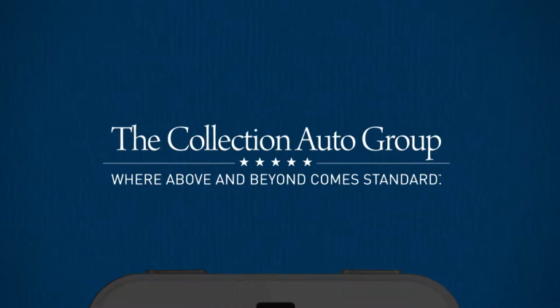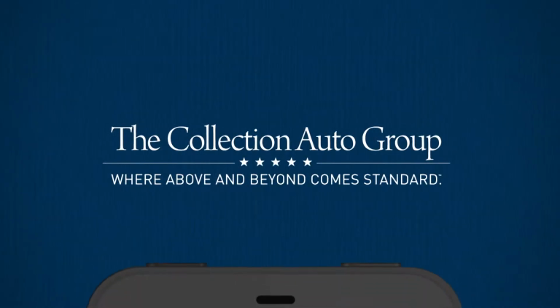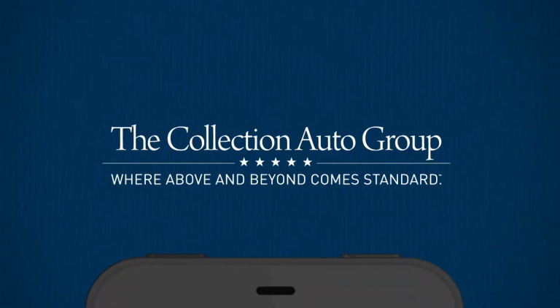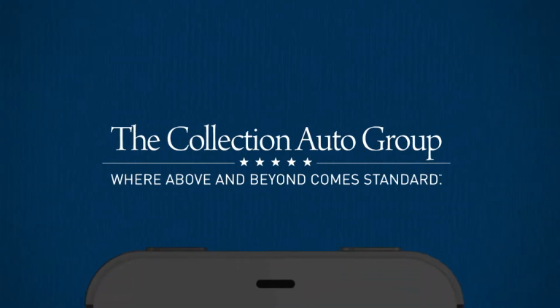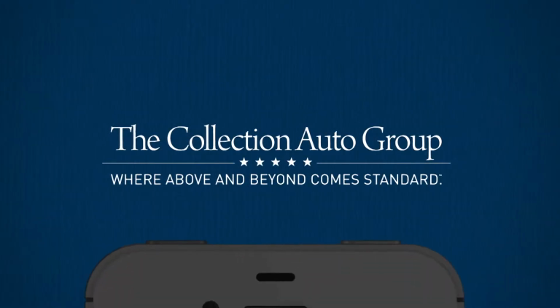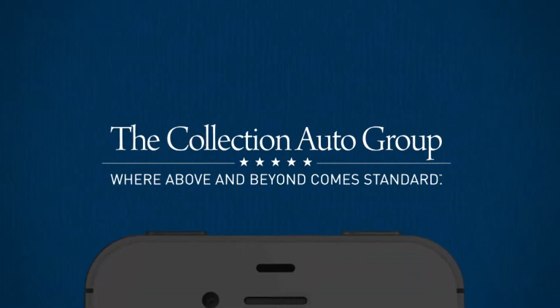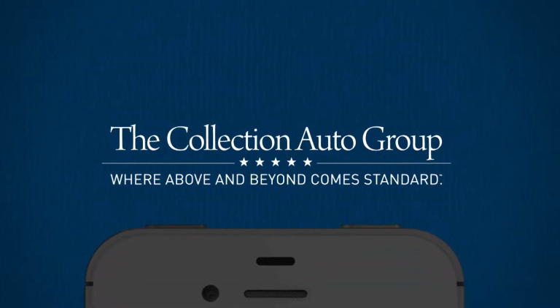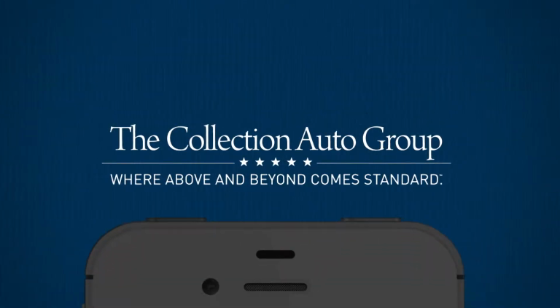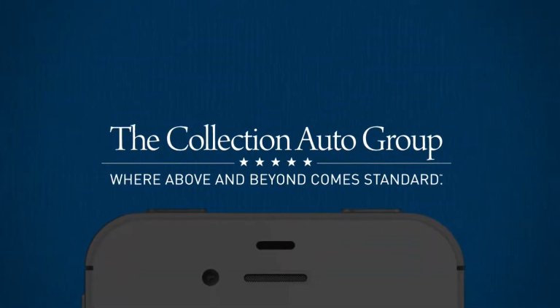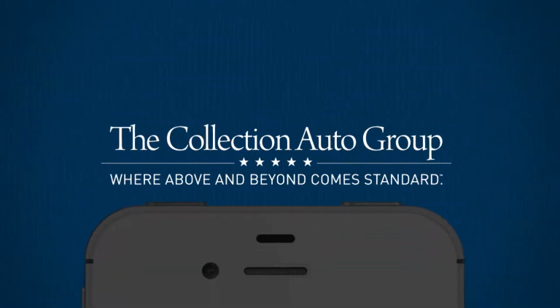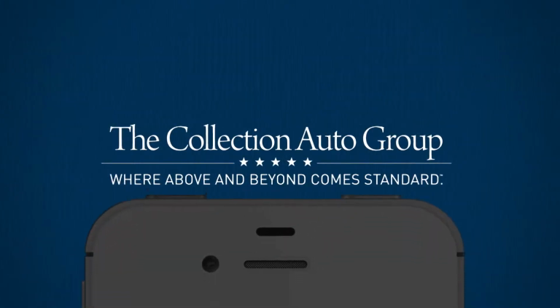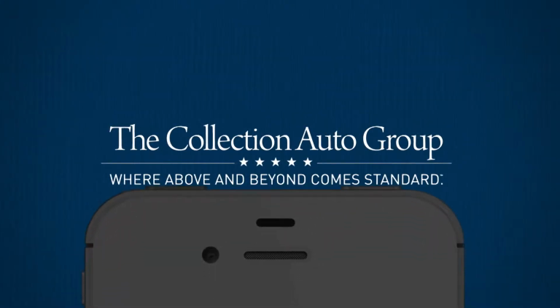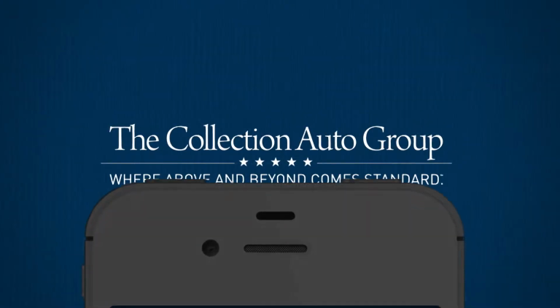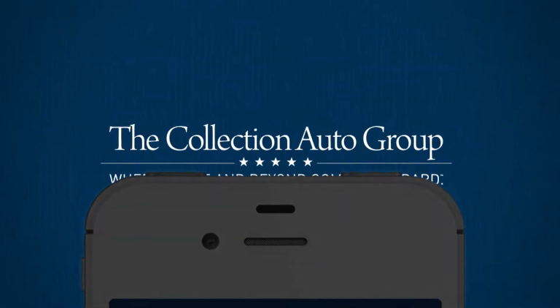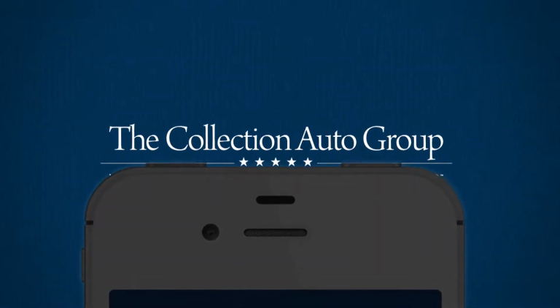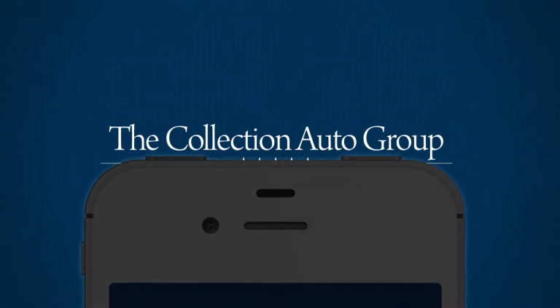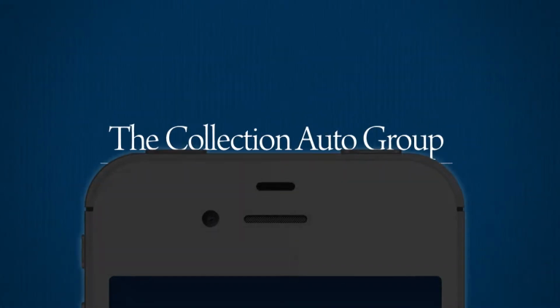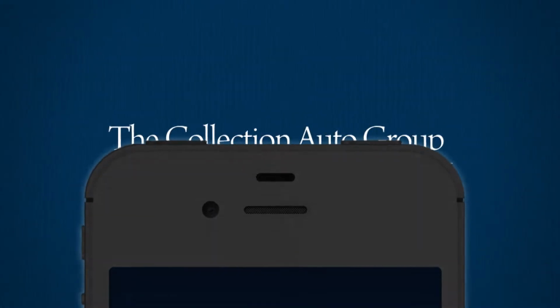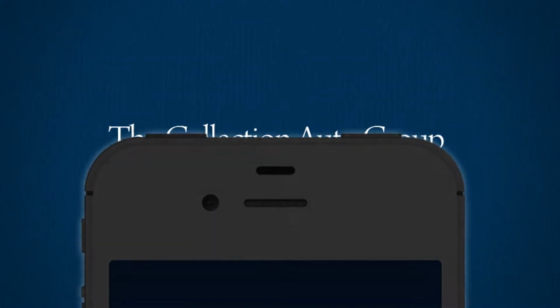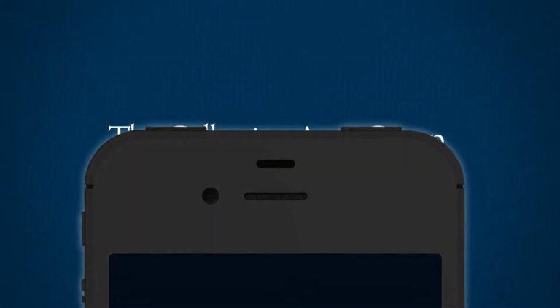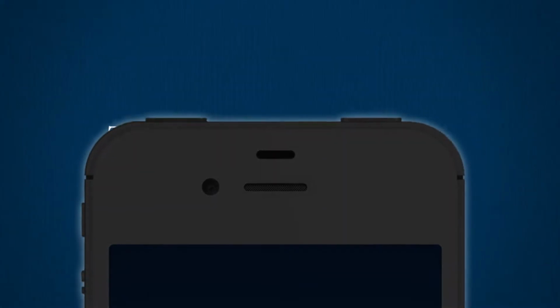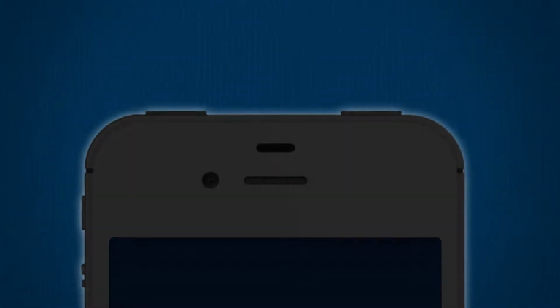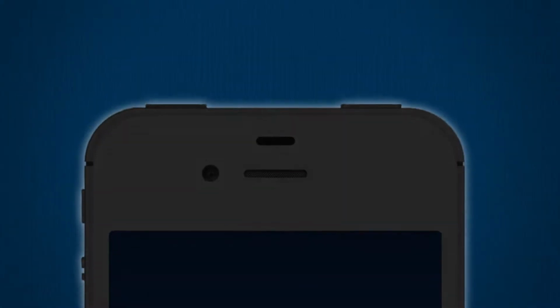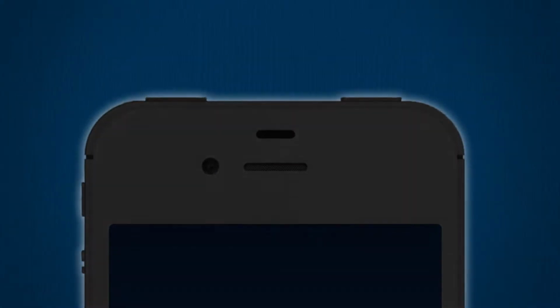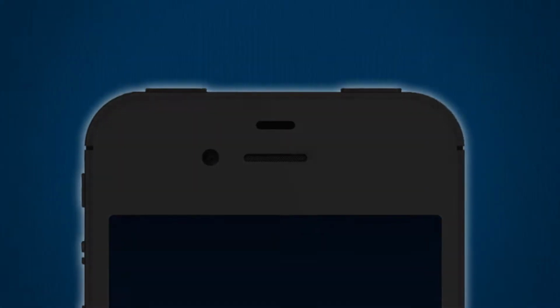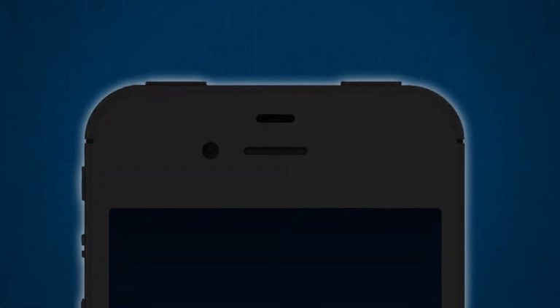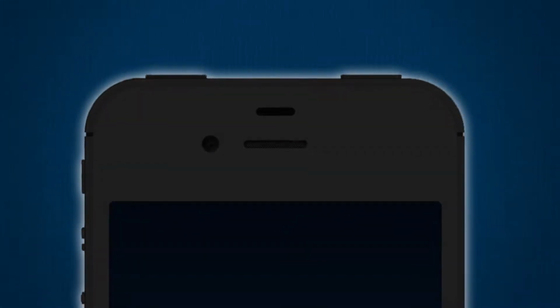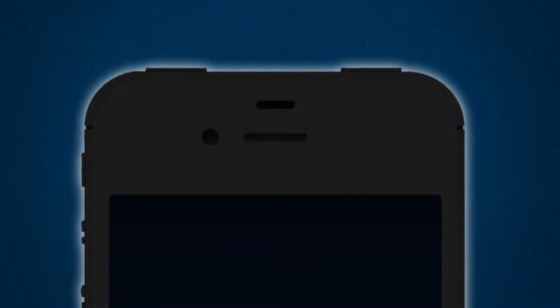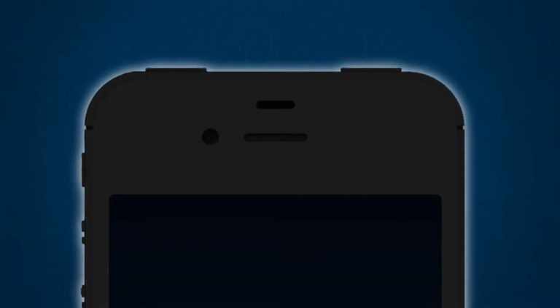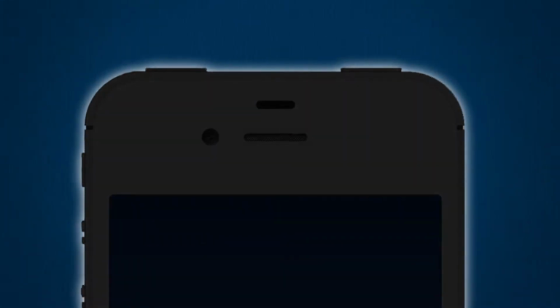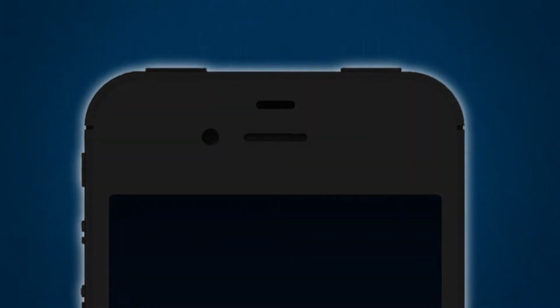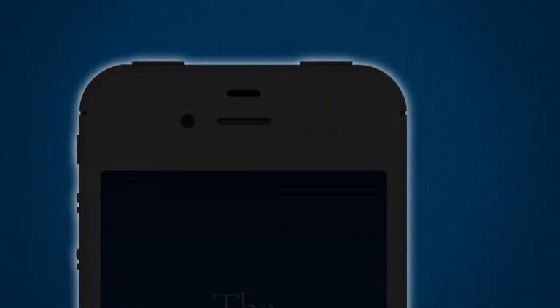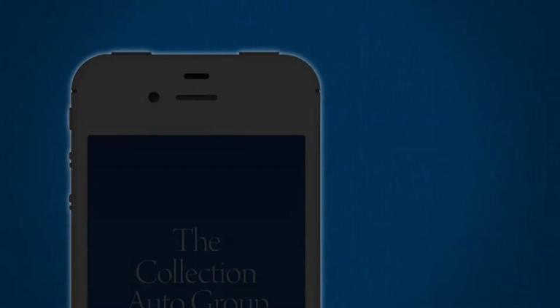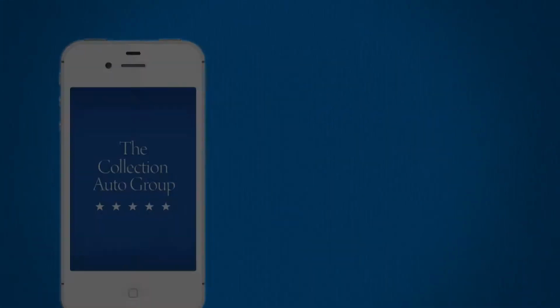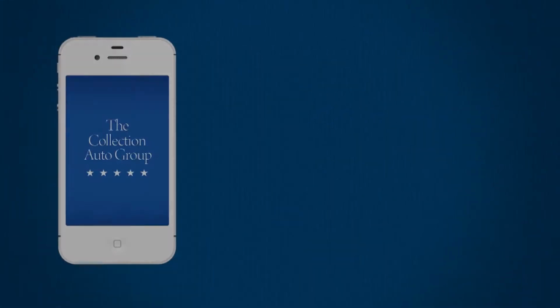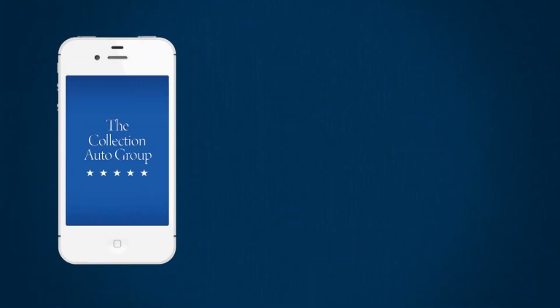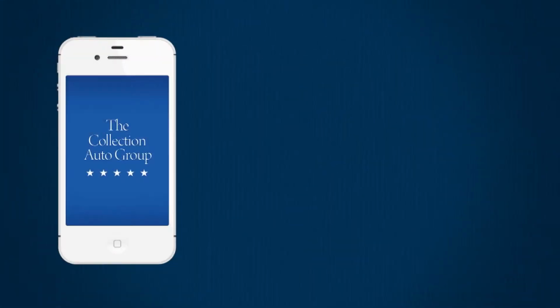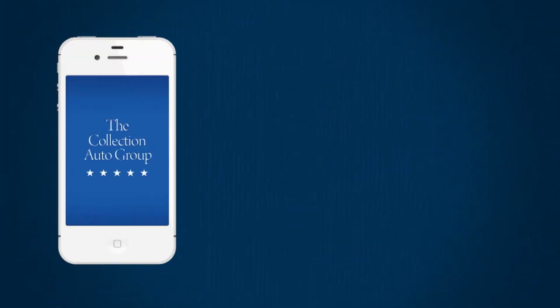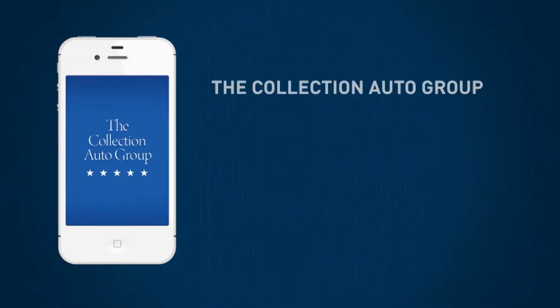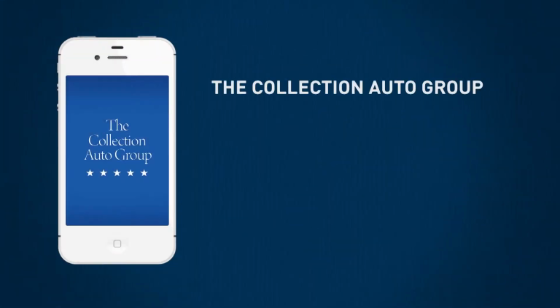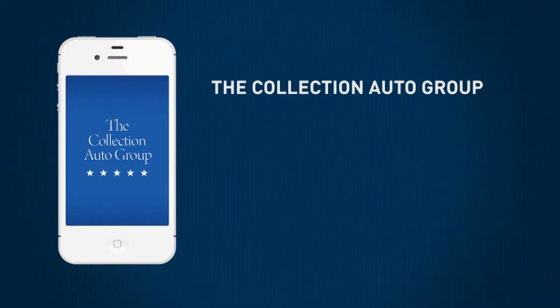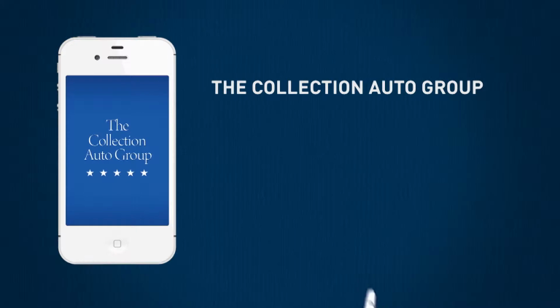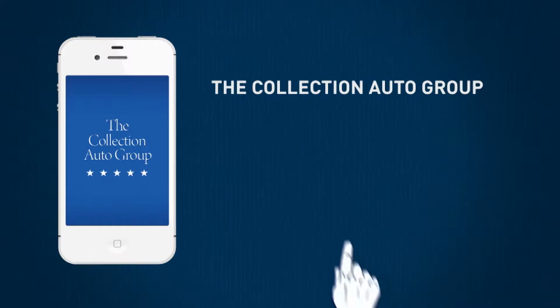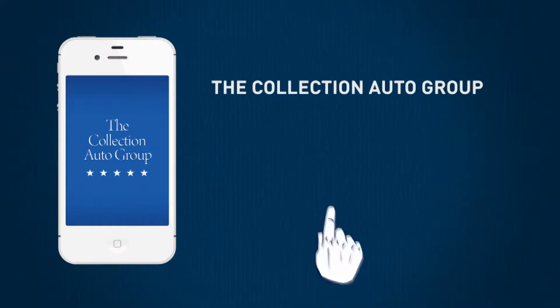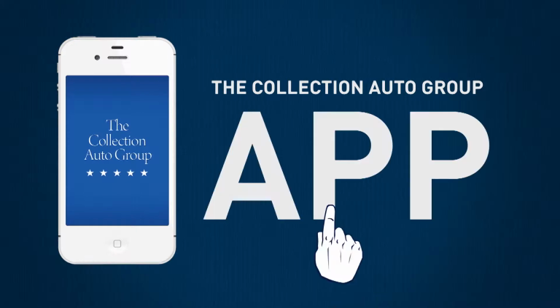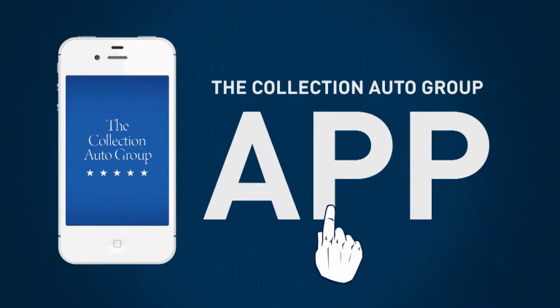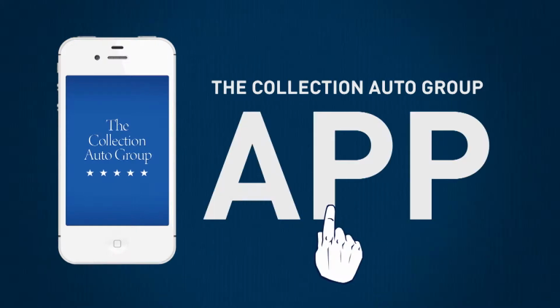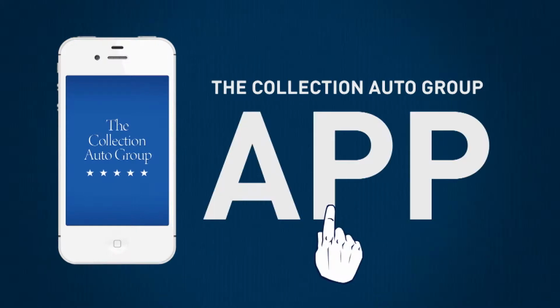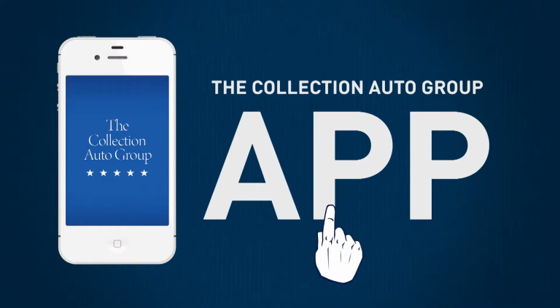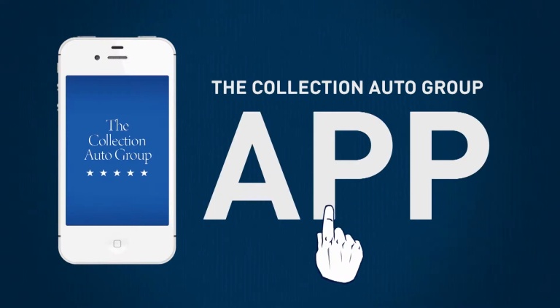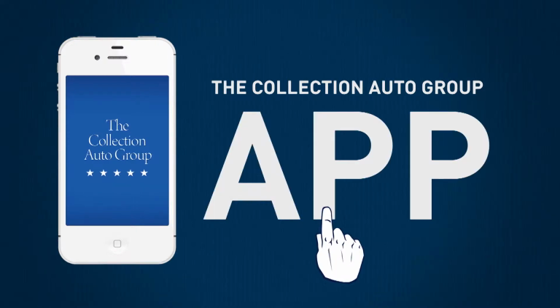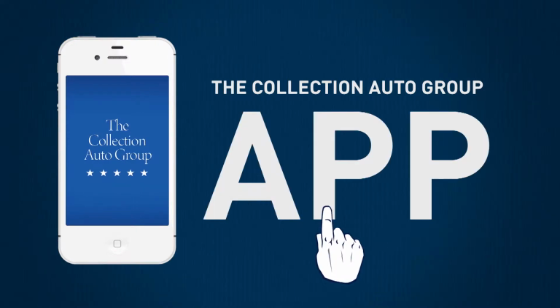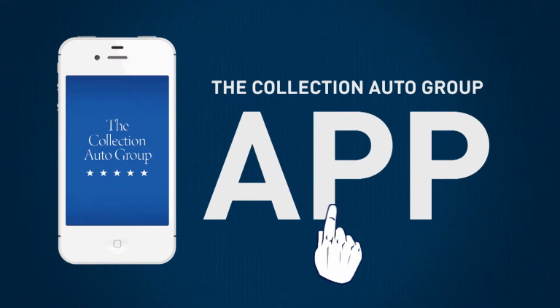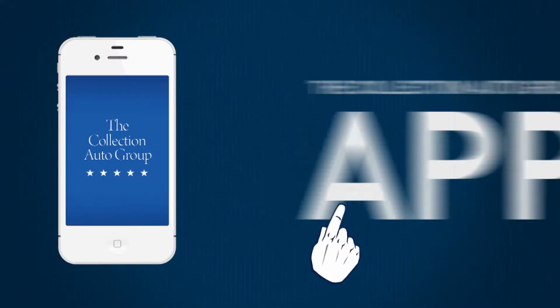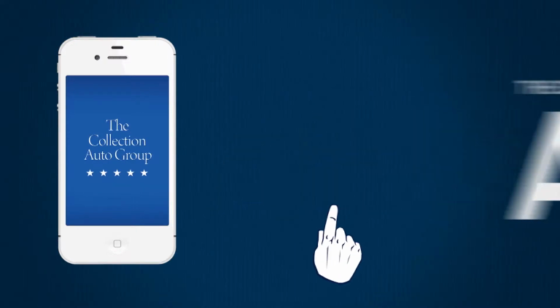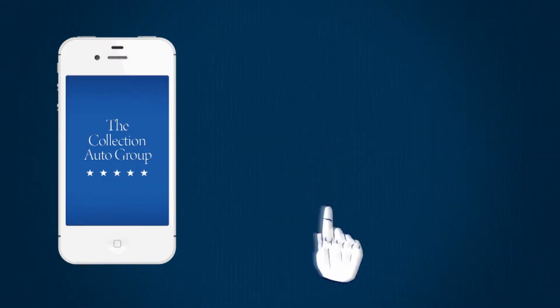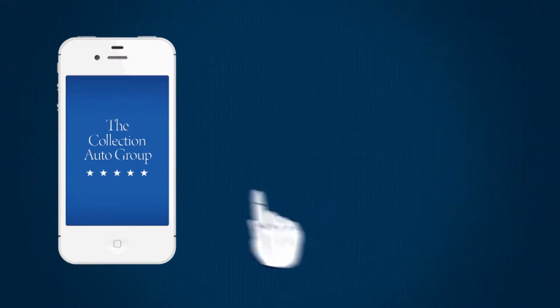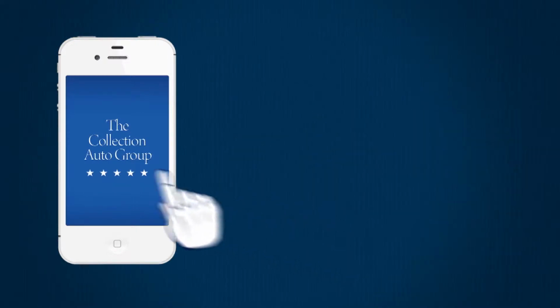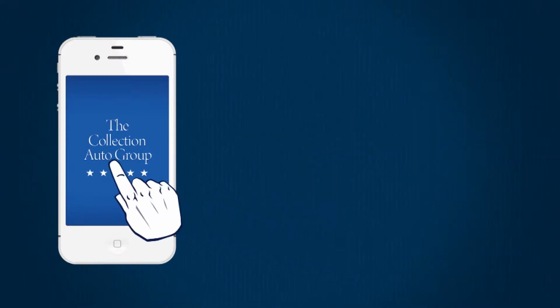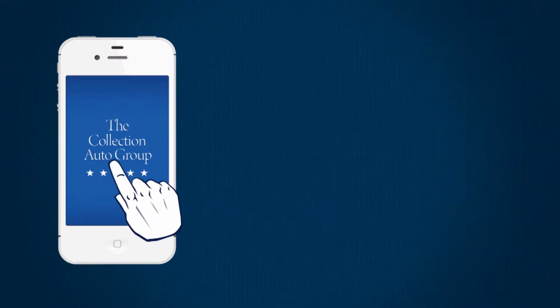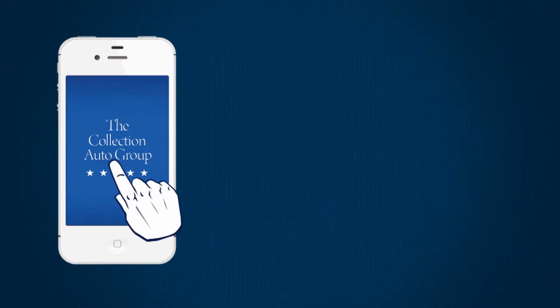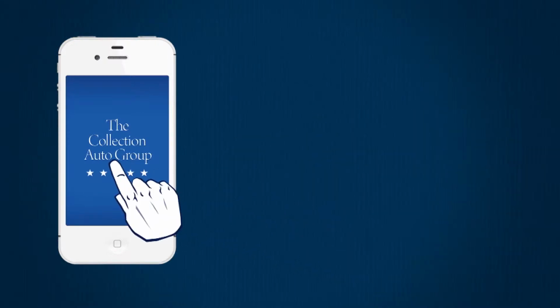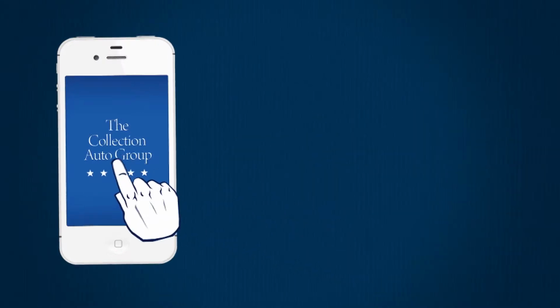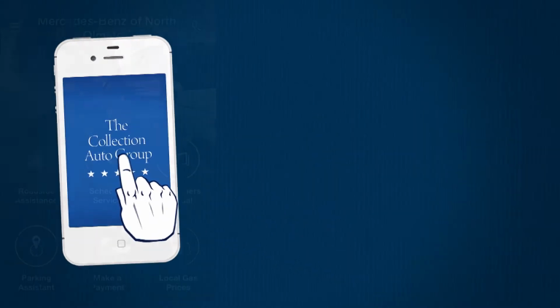Introducing the Collection Auto Group mobile app, delivering all of our above and beyond services to you at the touch of a button.